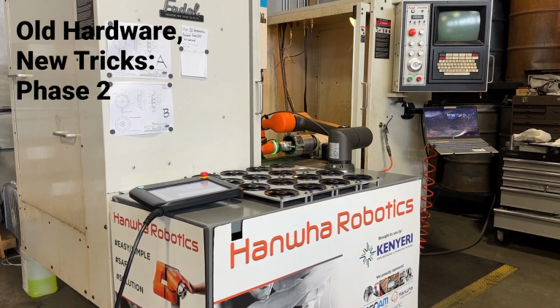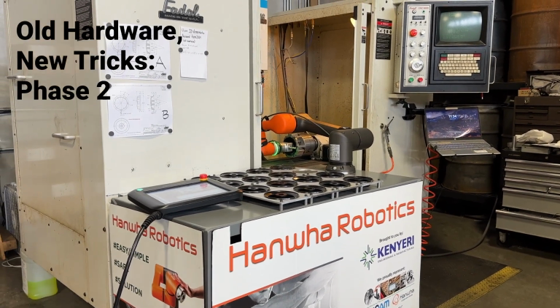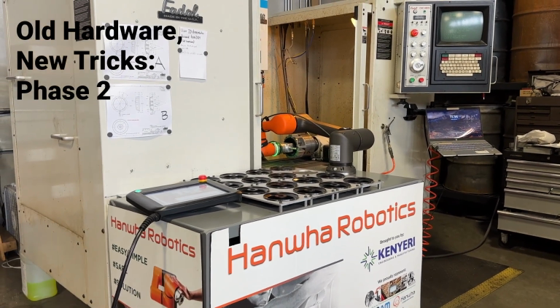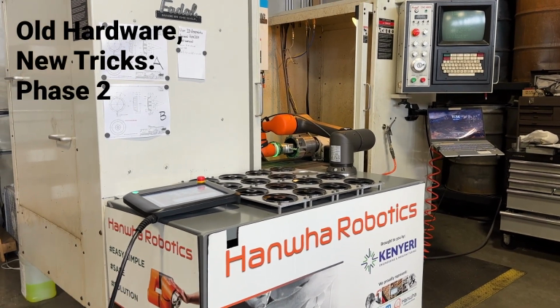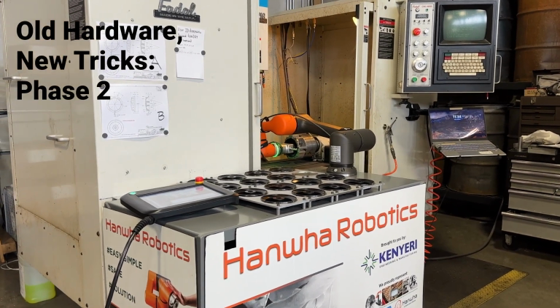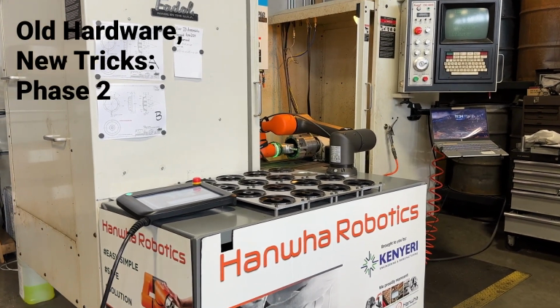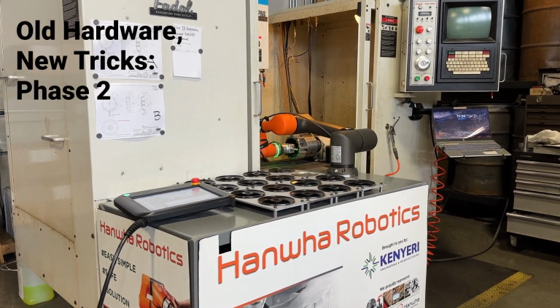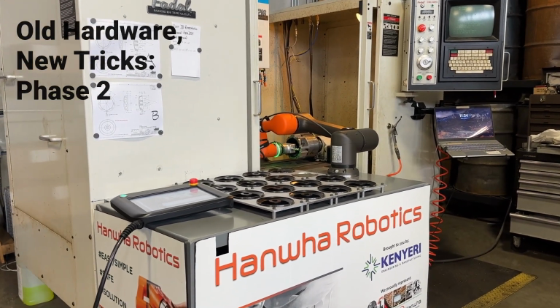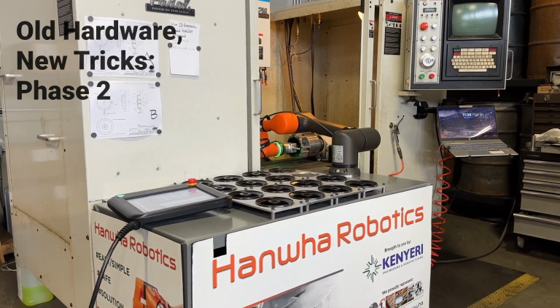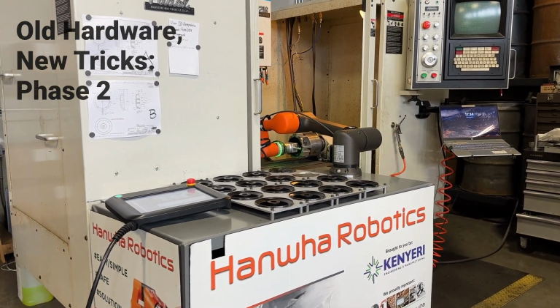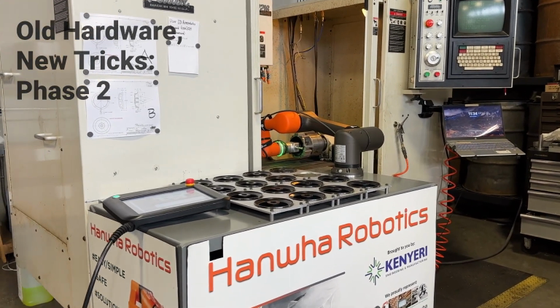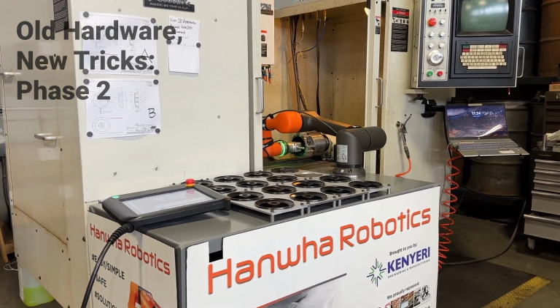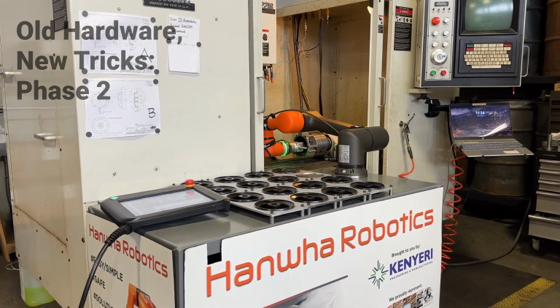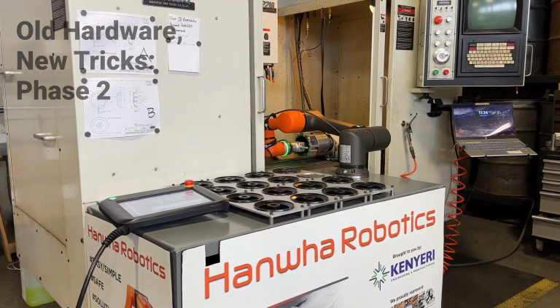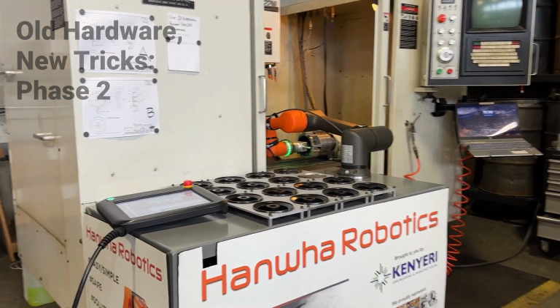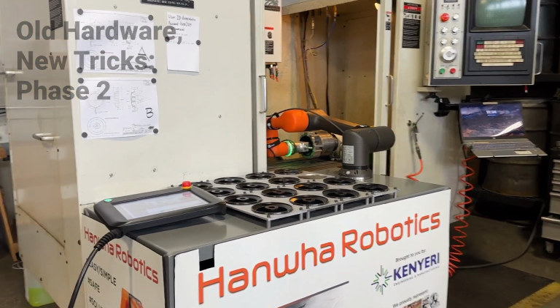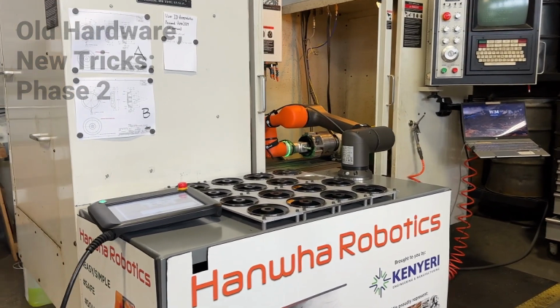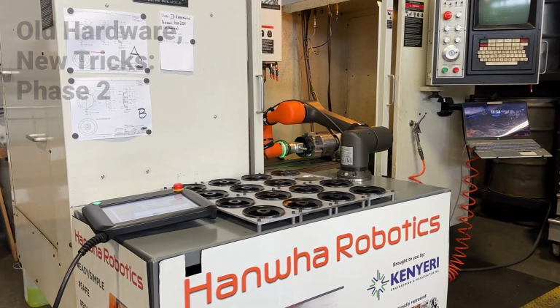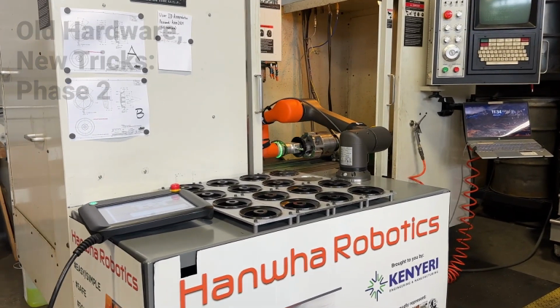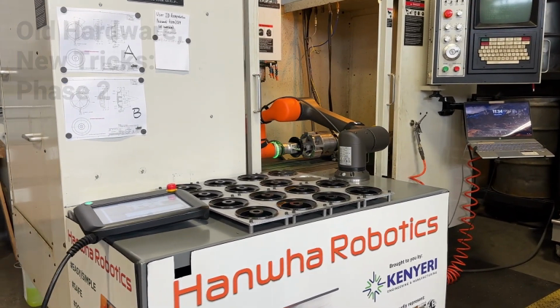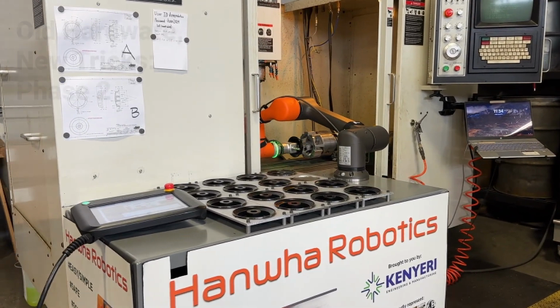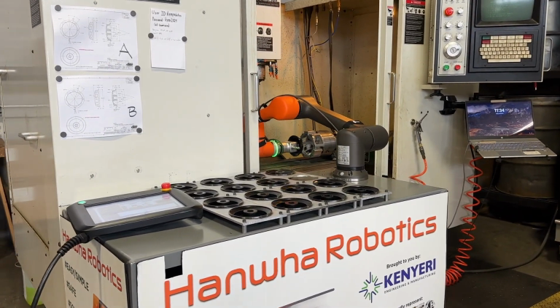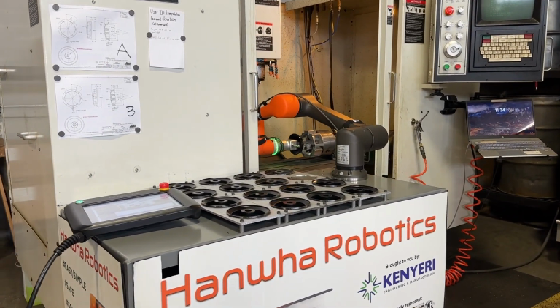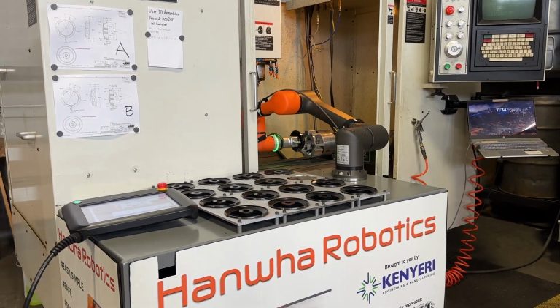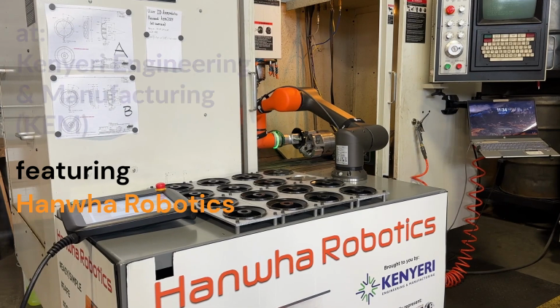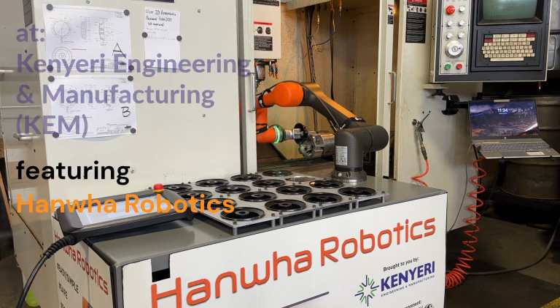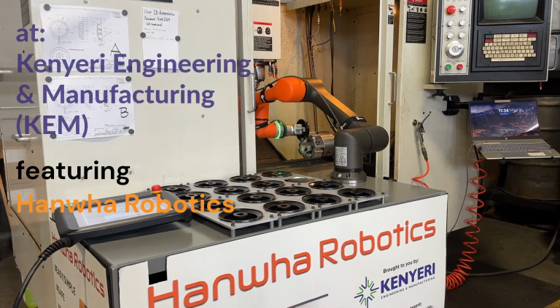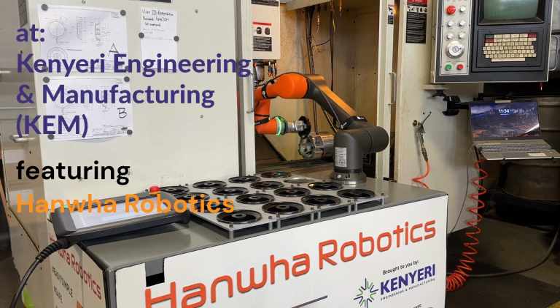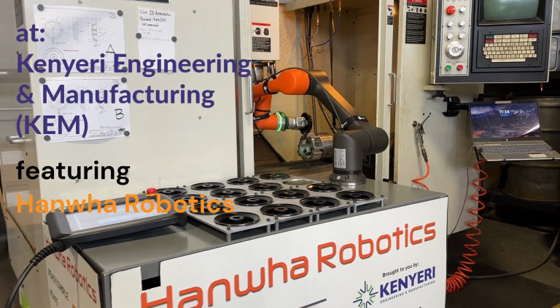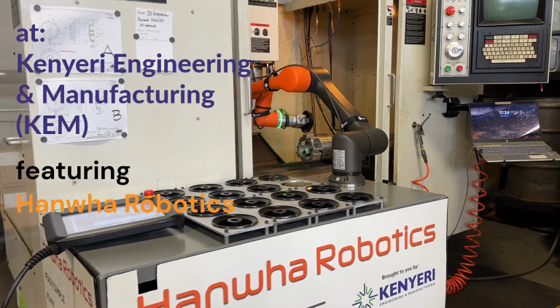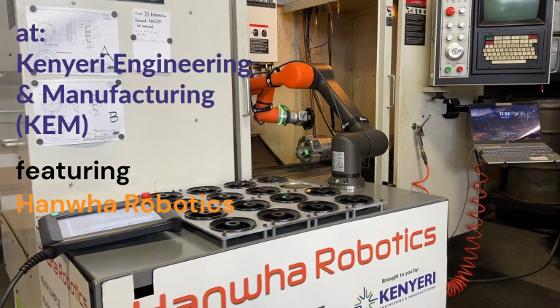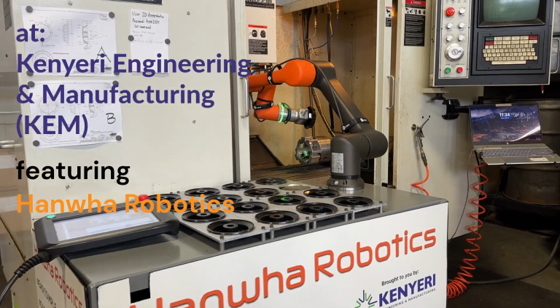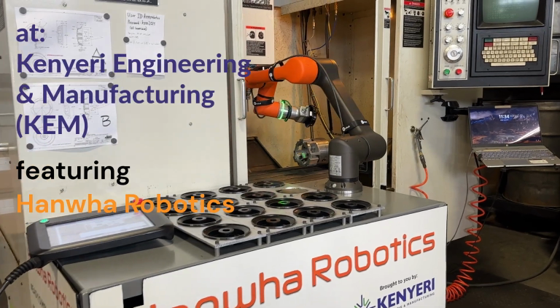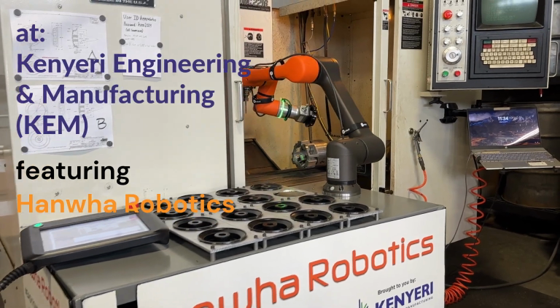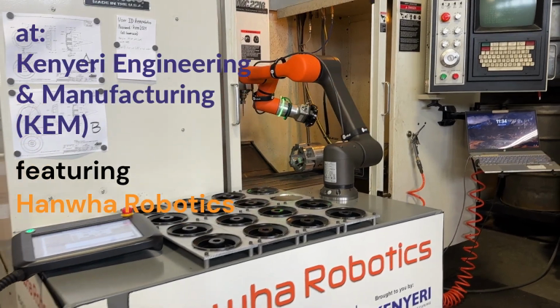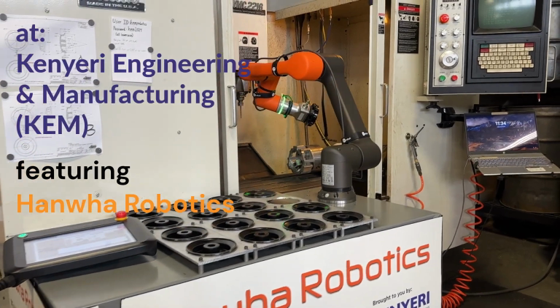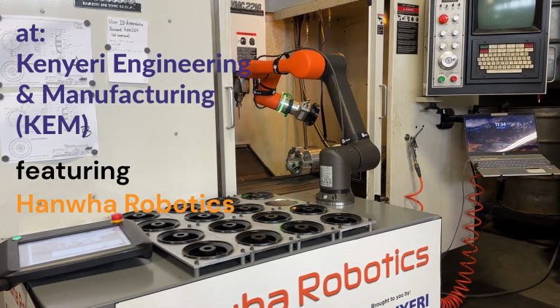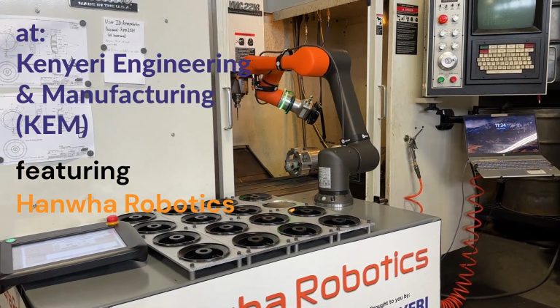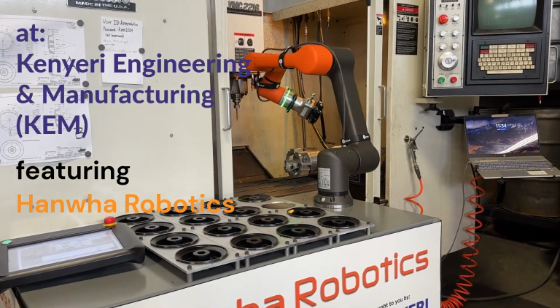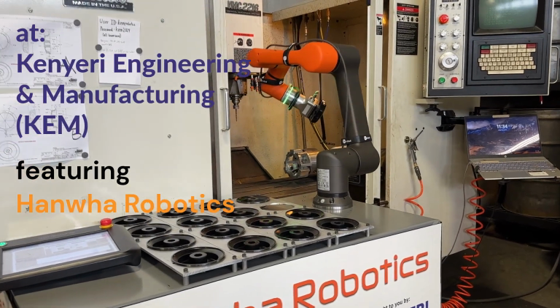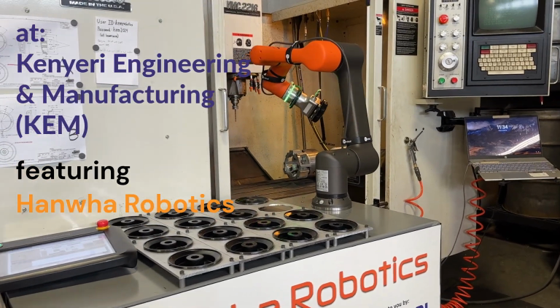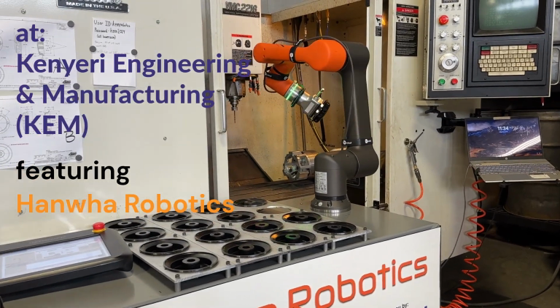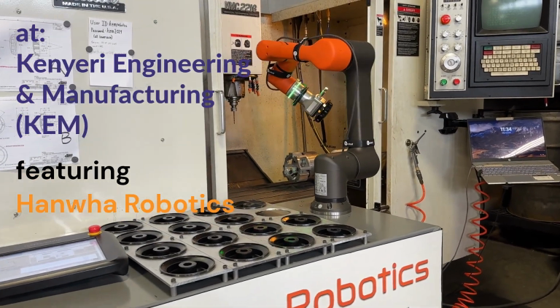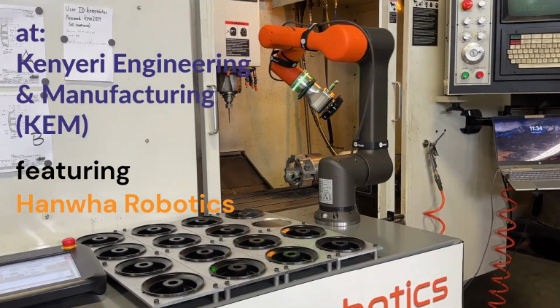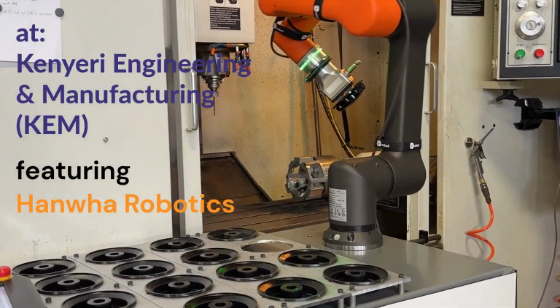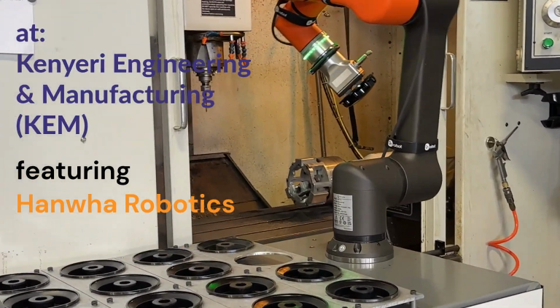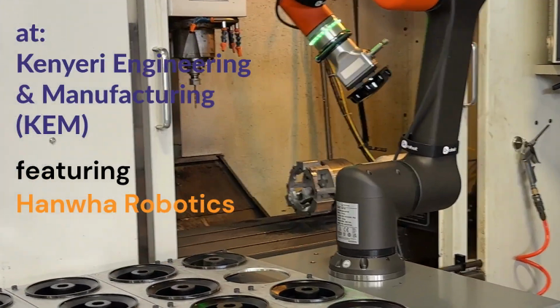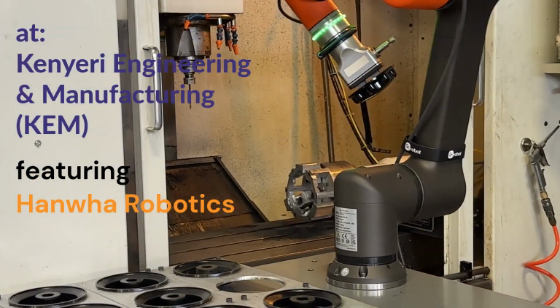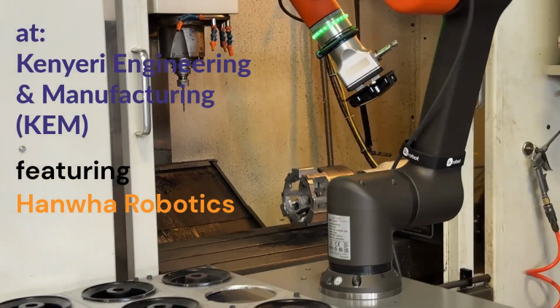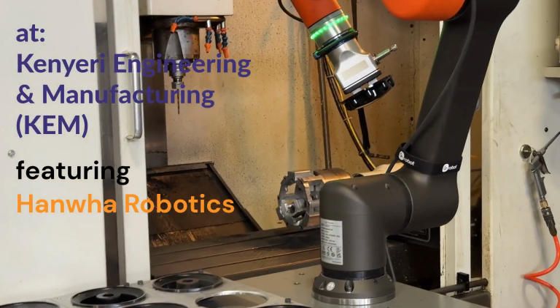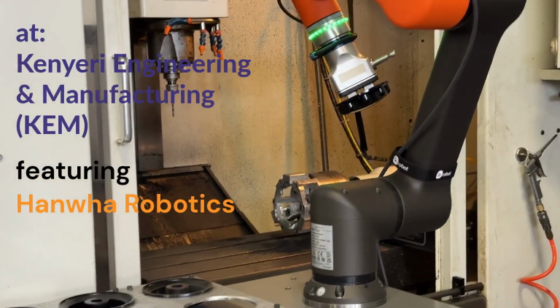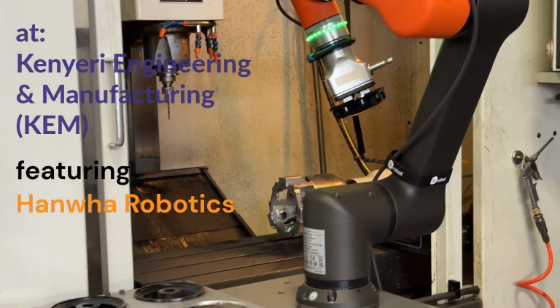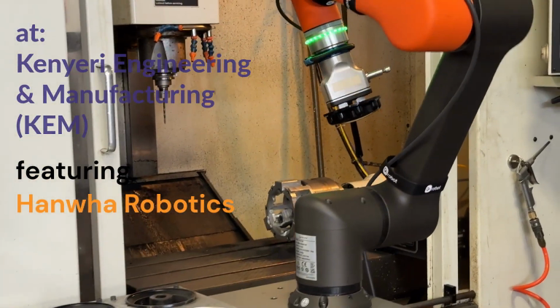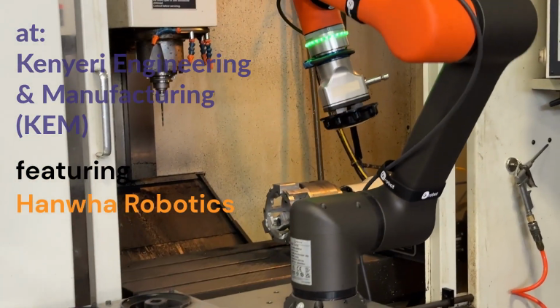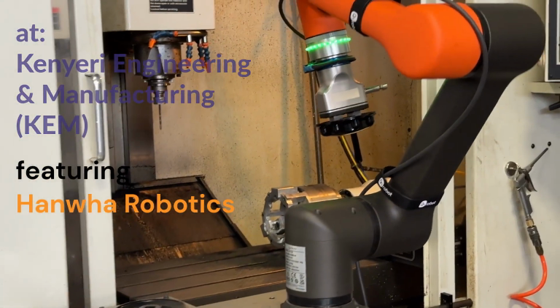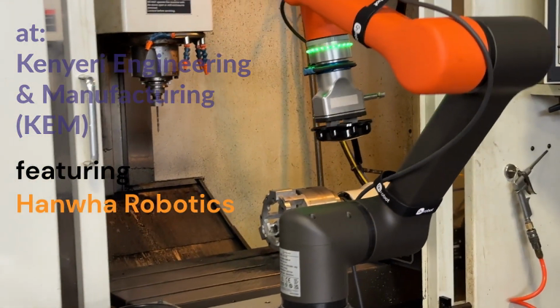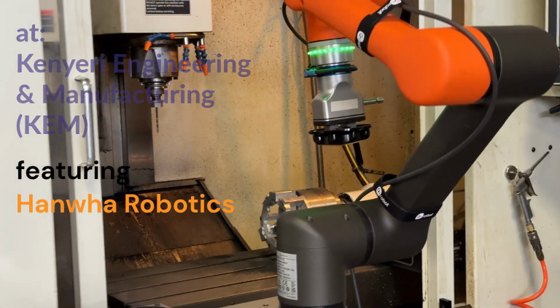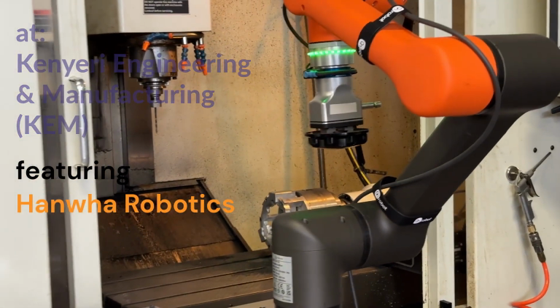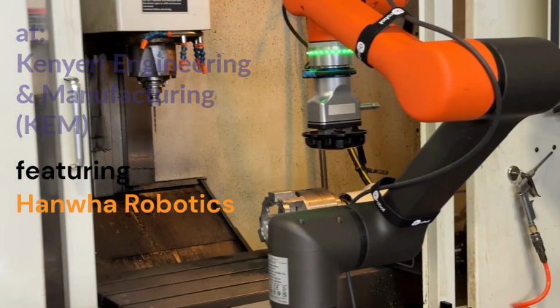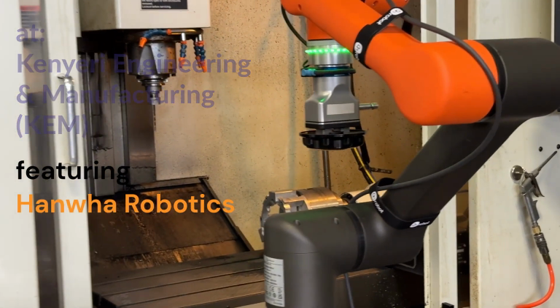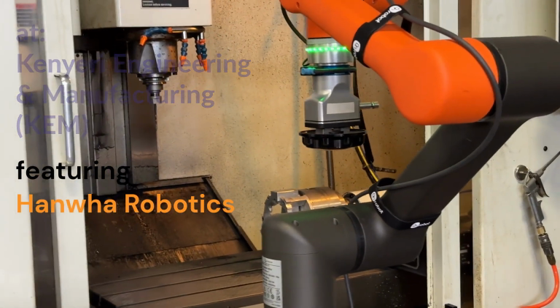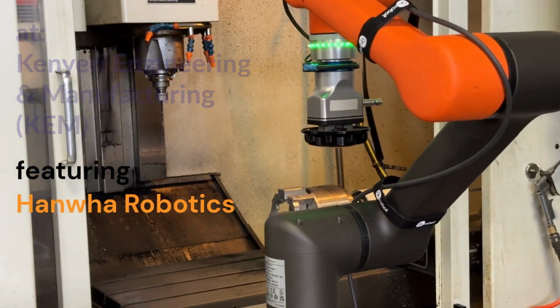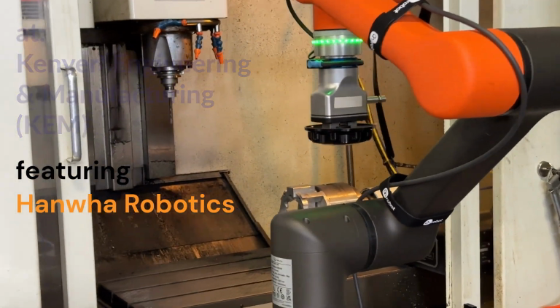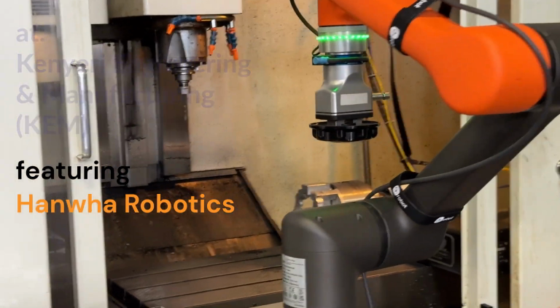Hi, today we're going to talk to you about how fast and easy it is to set up a cobot to run a job. Start to finish, this took us four hours.